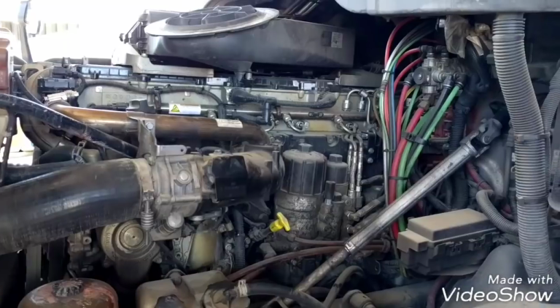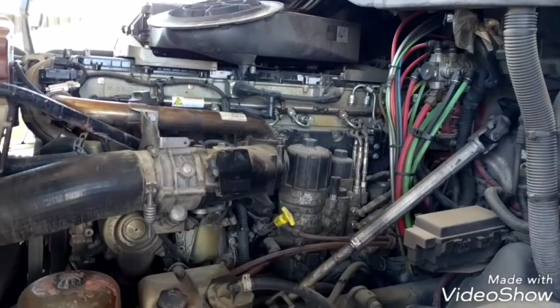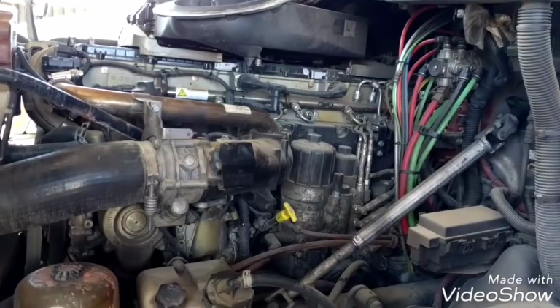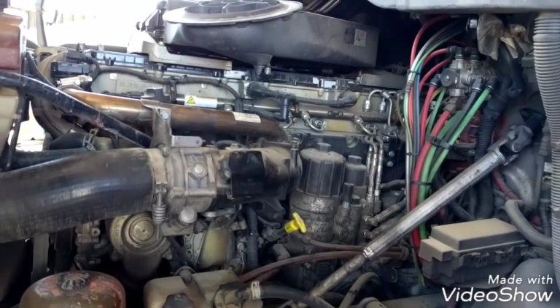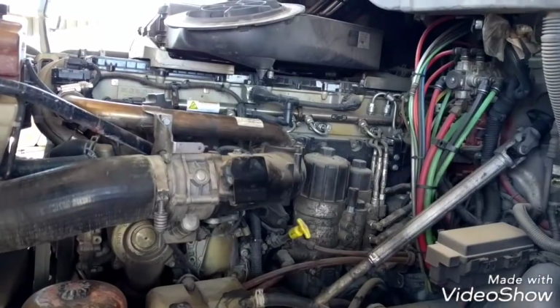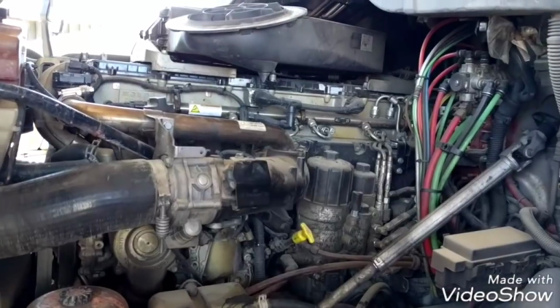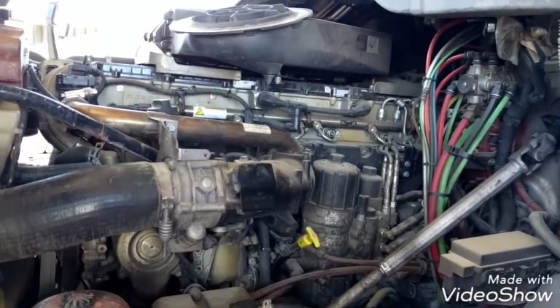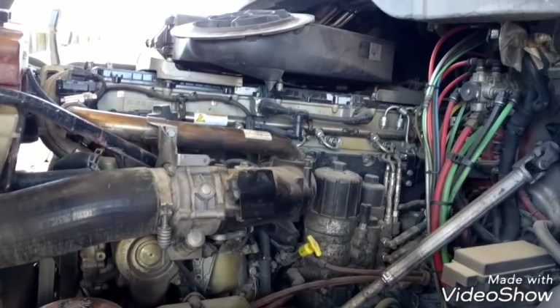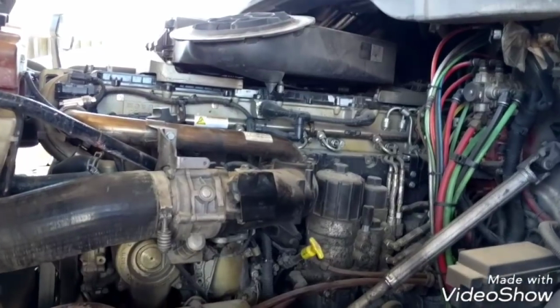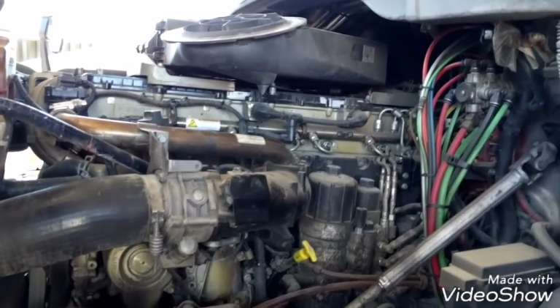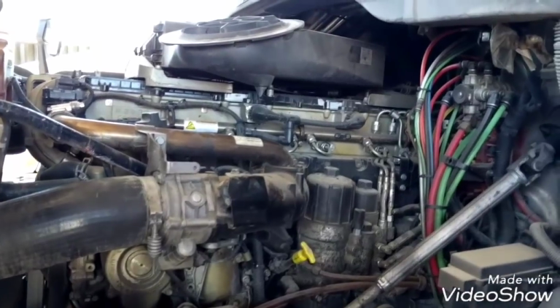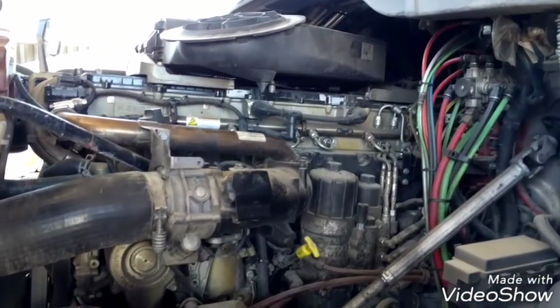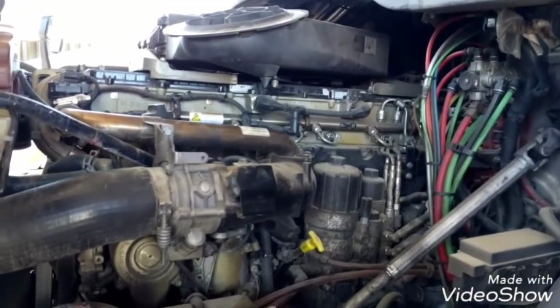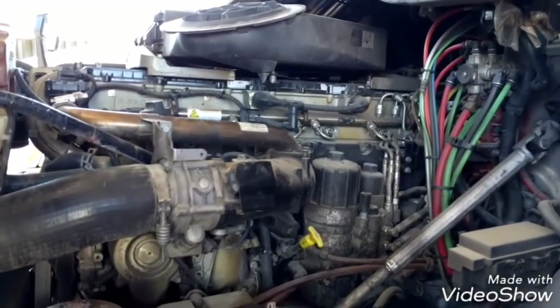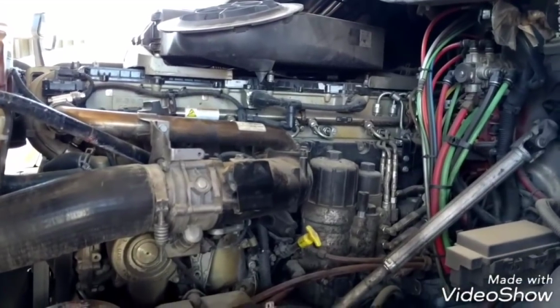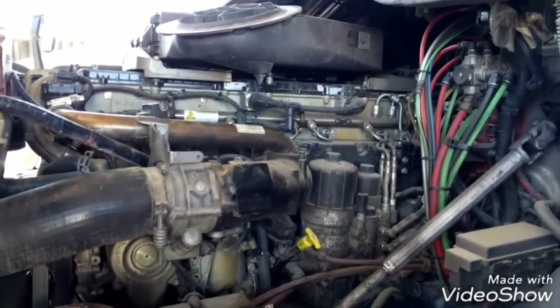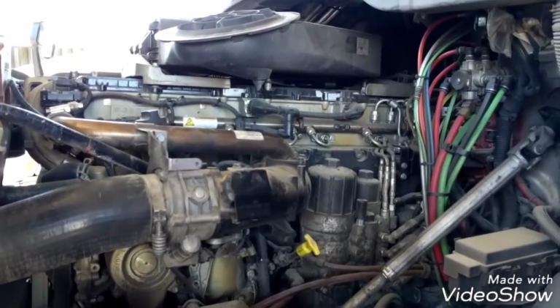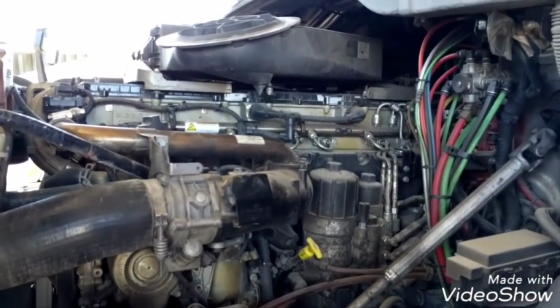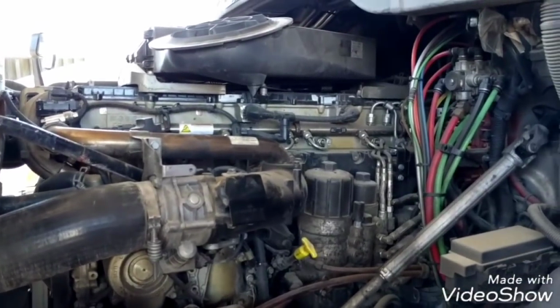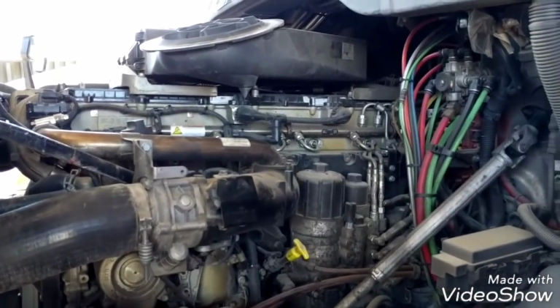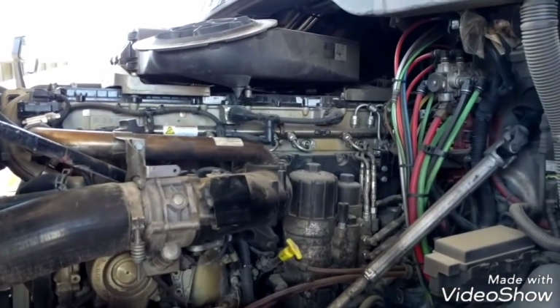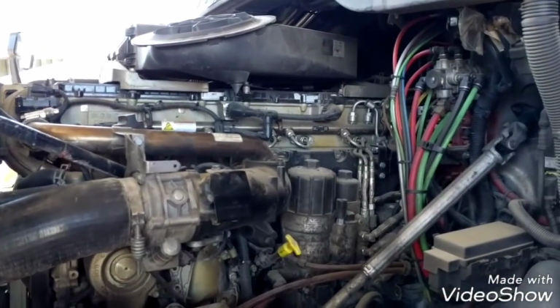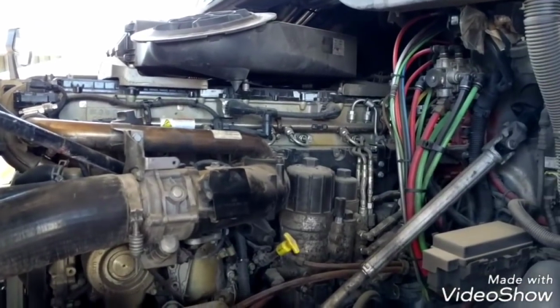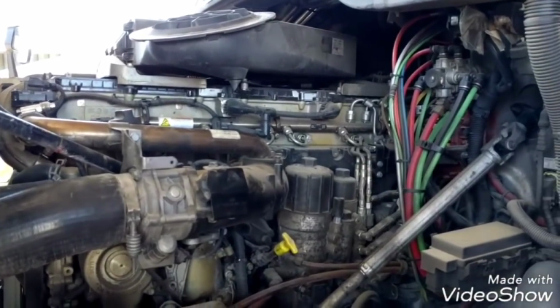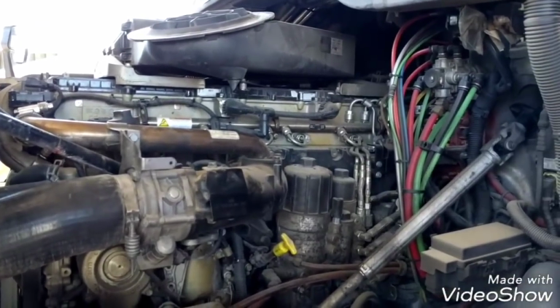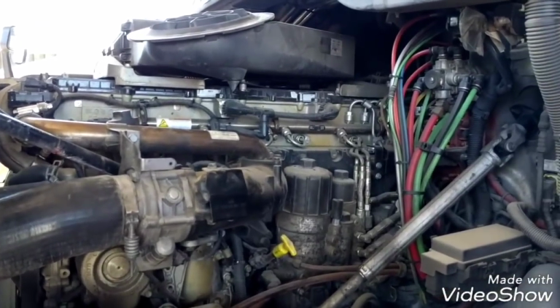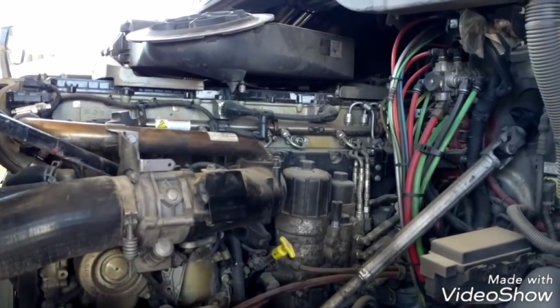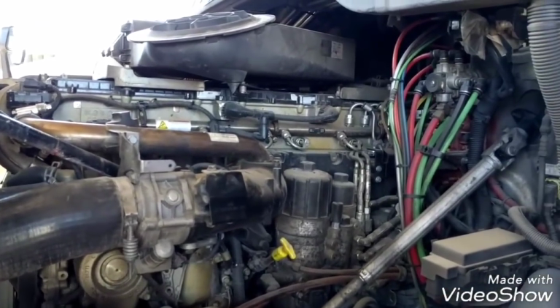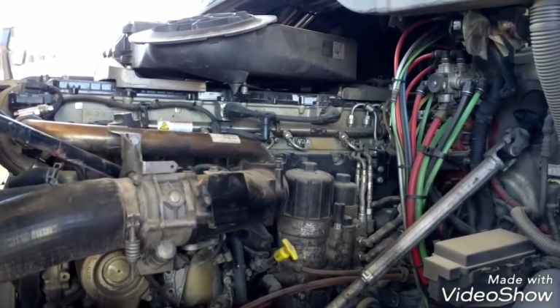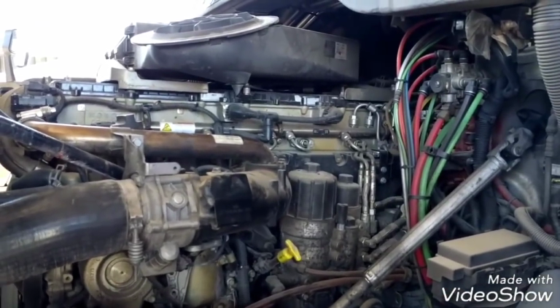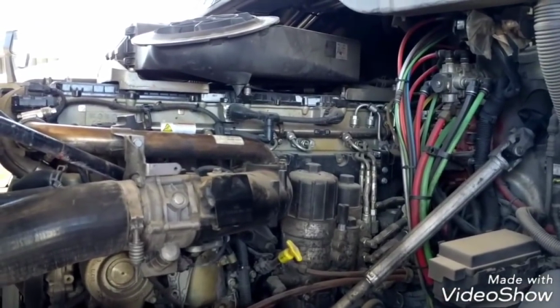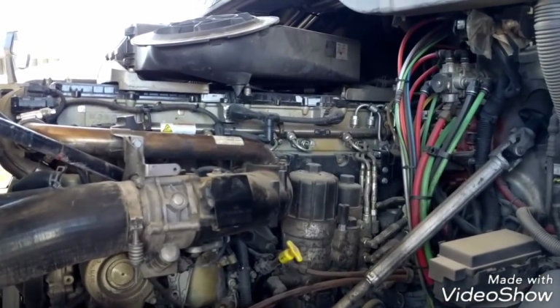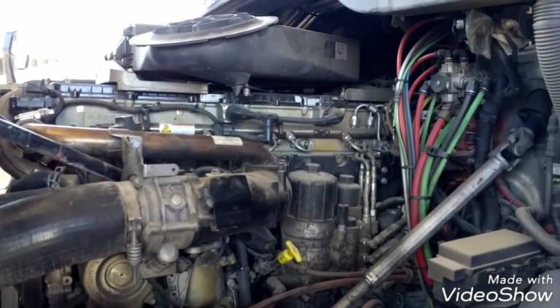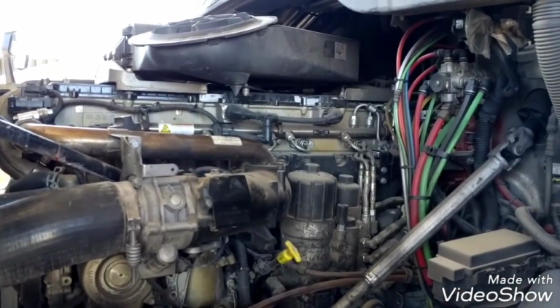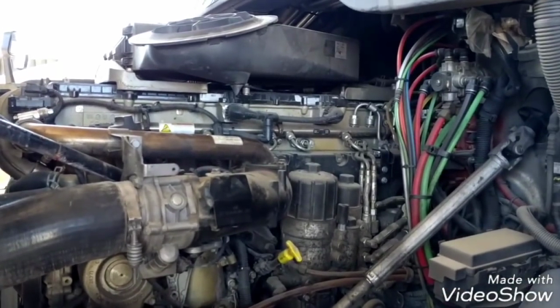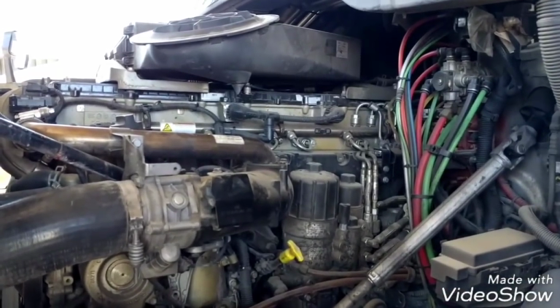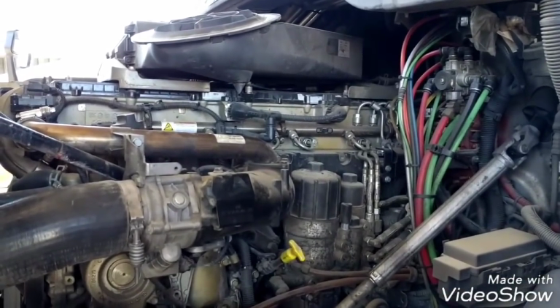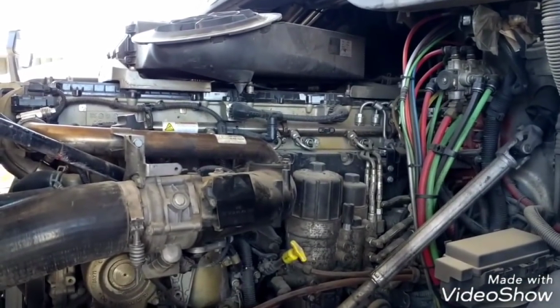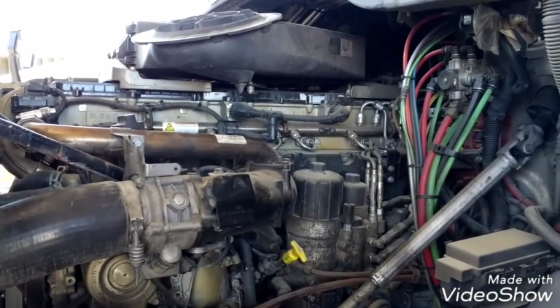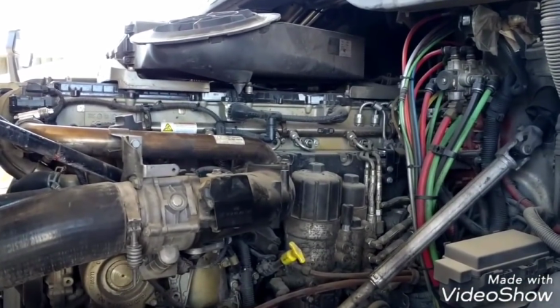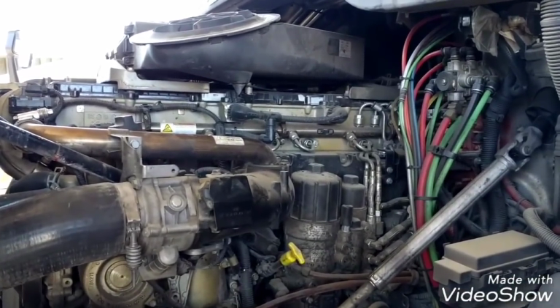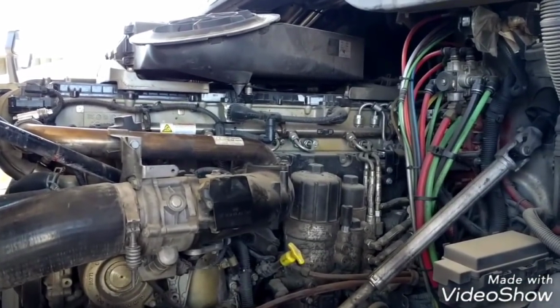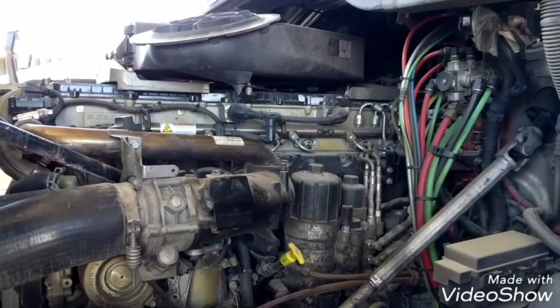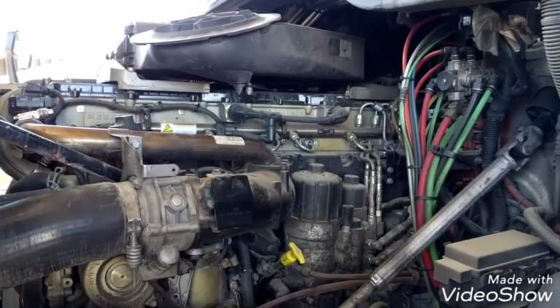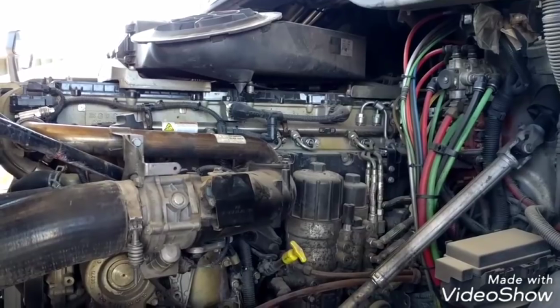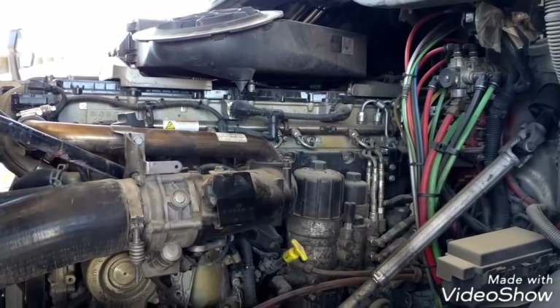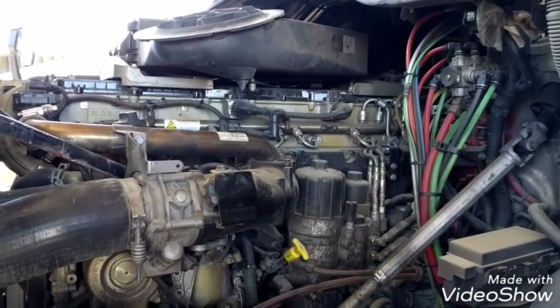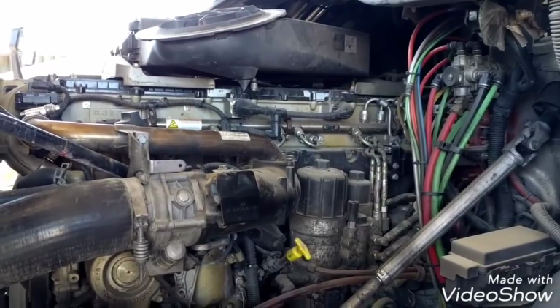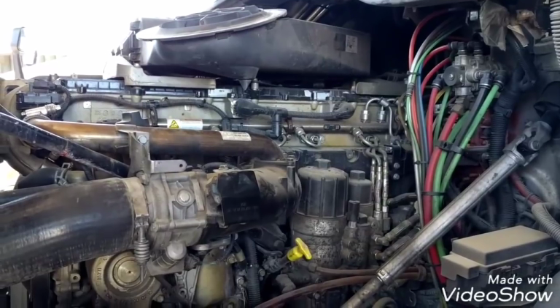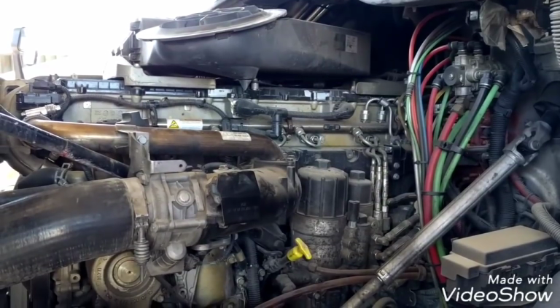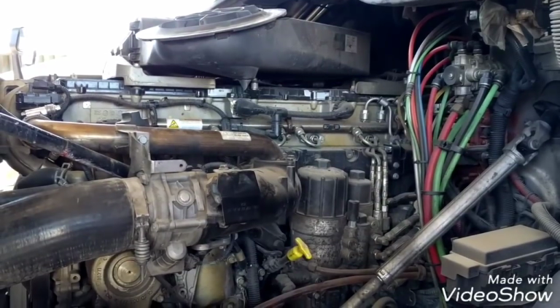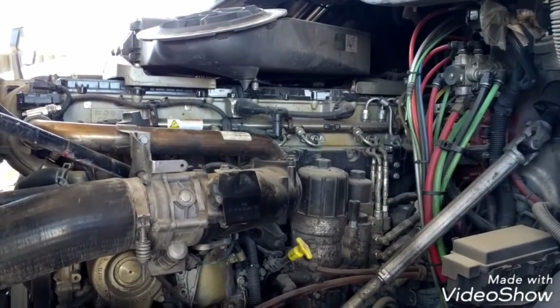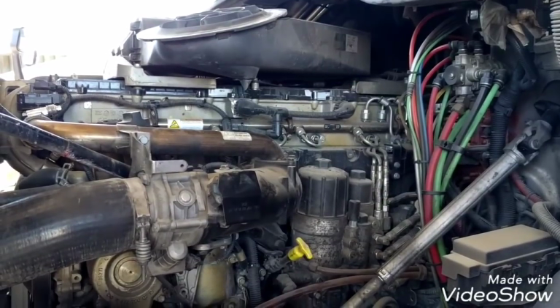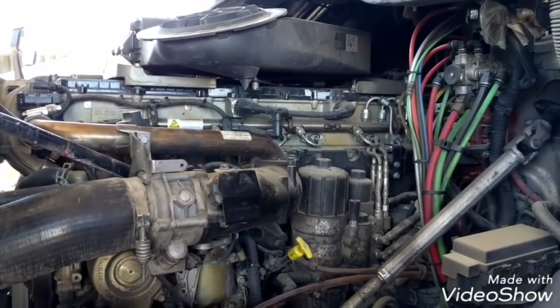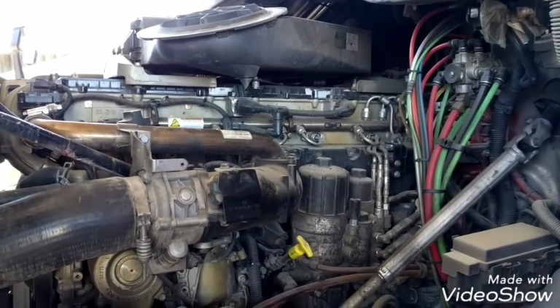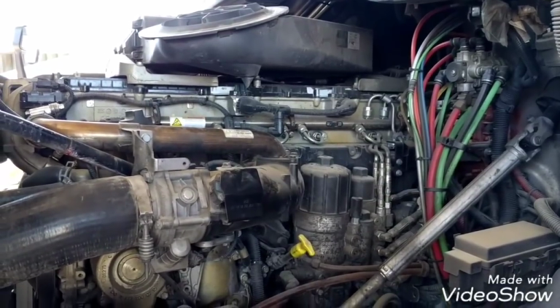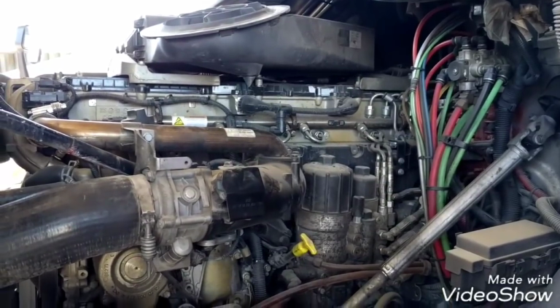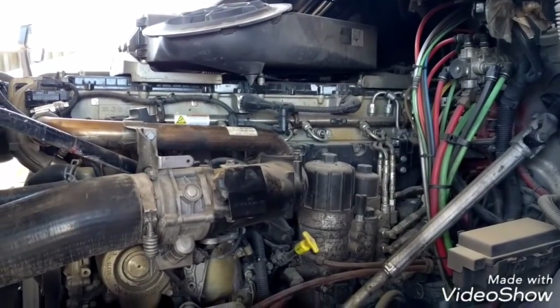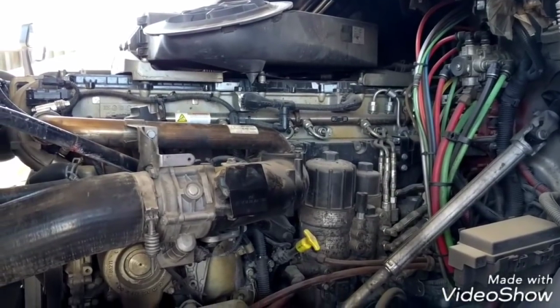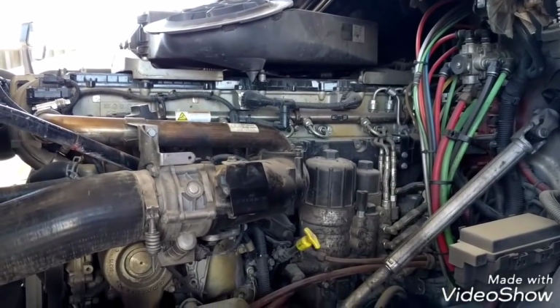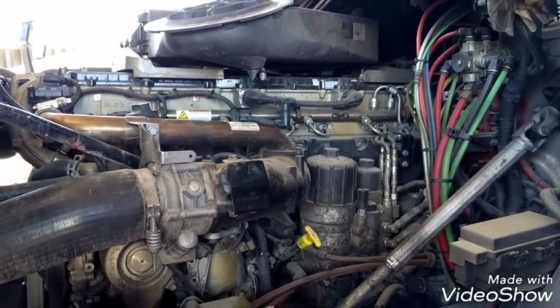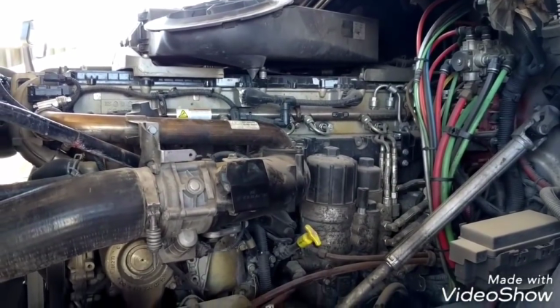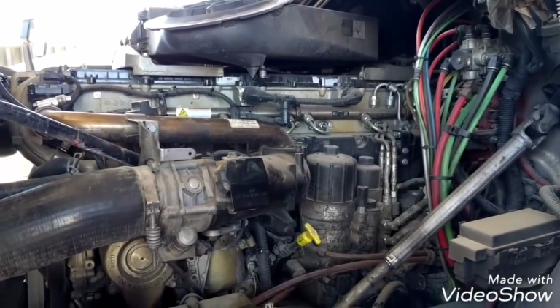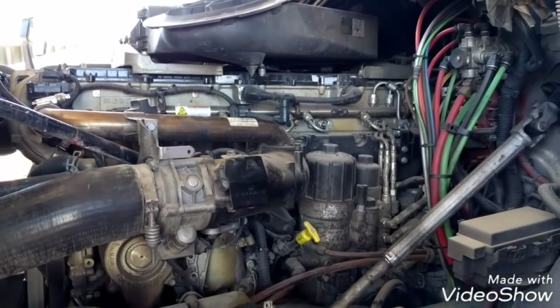Hello everybody, today I'm going to show you how to replace the injector caps or injector sleeves on a Freightliner Cascadia.